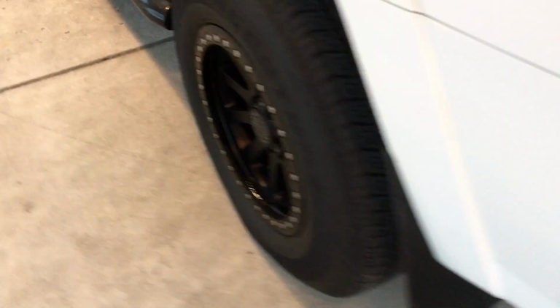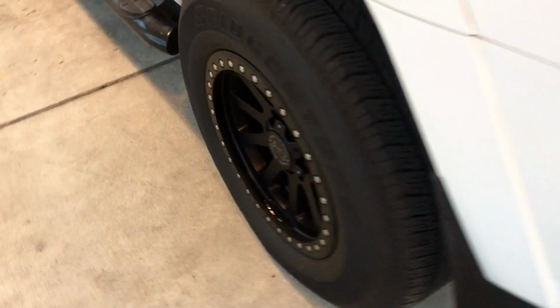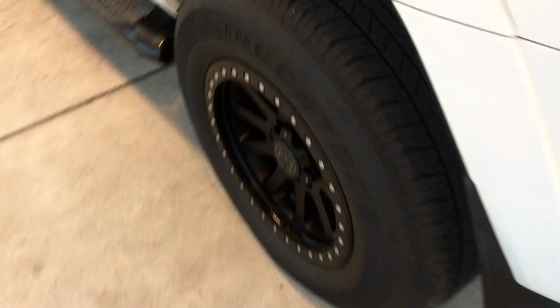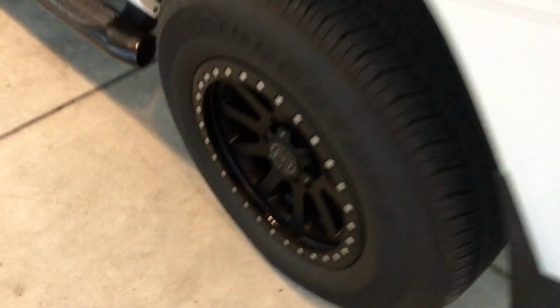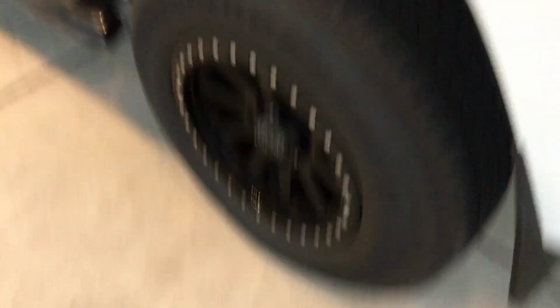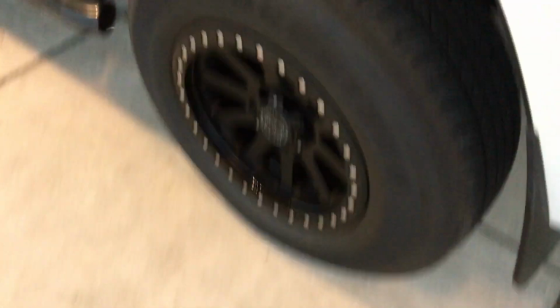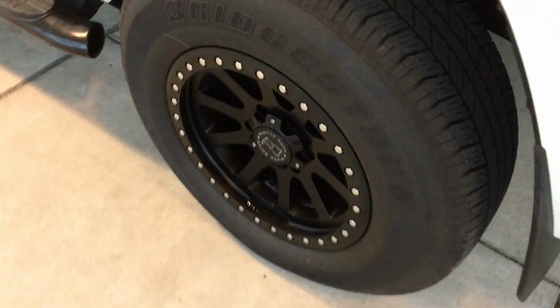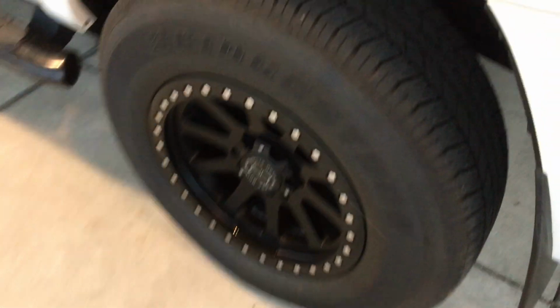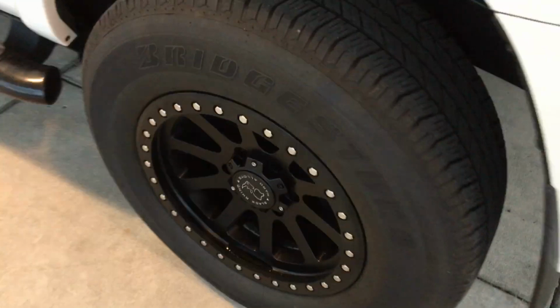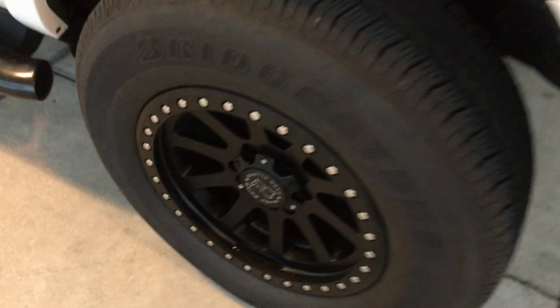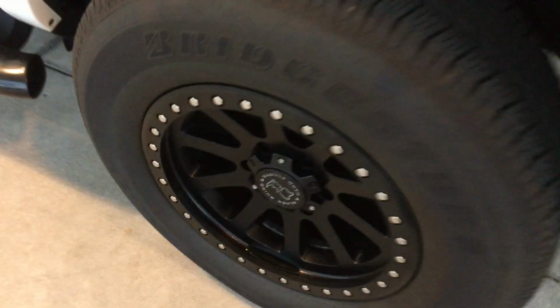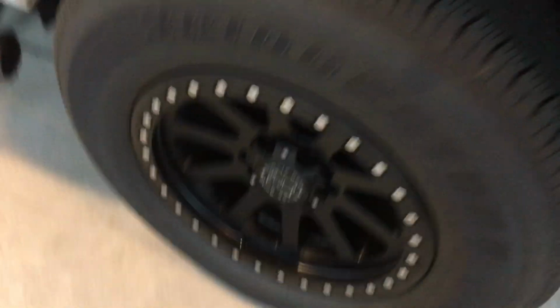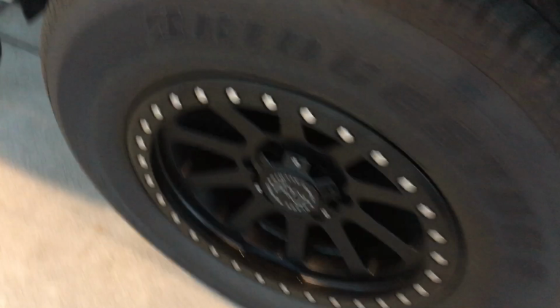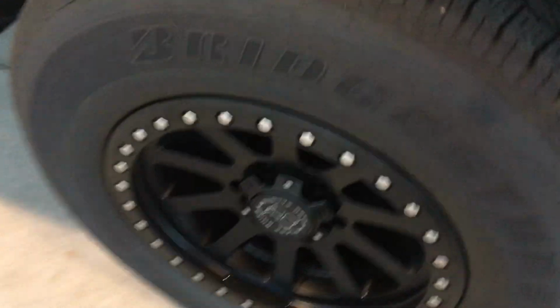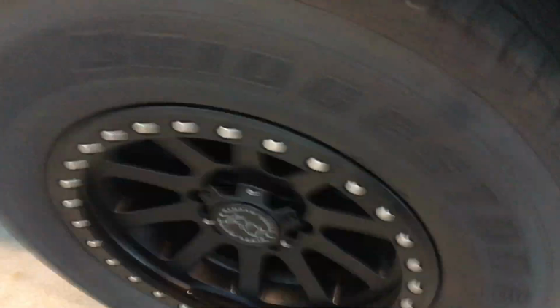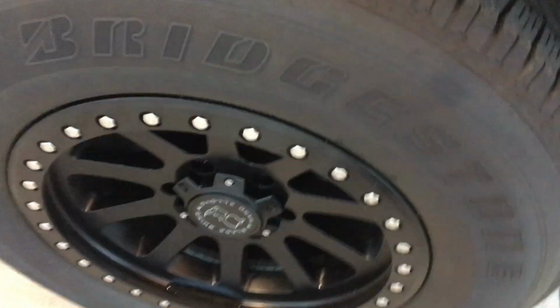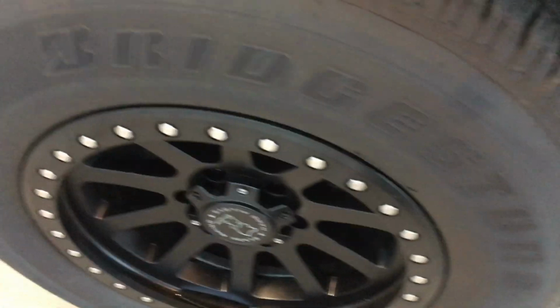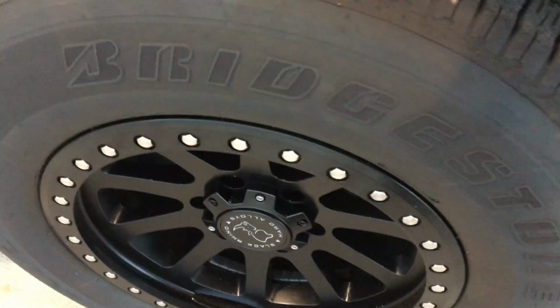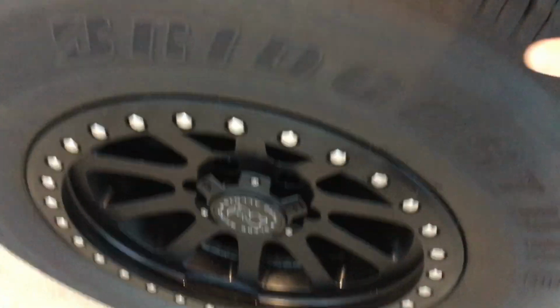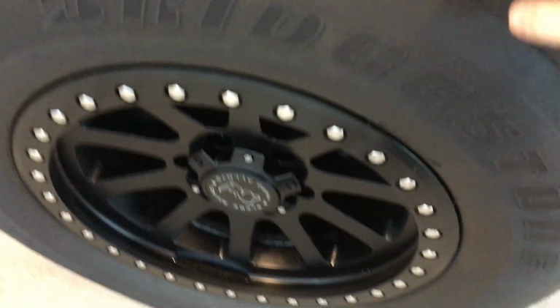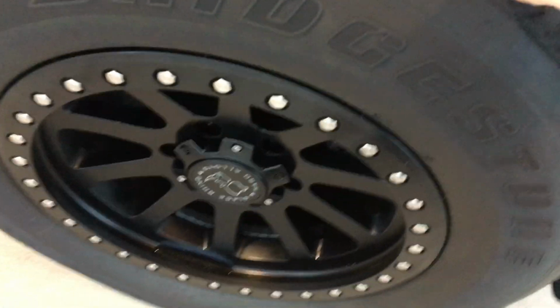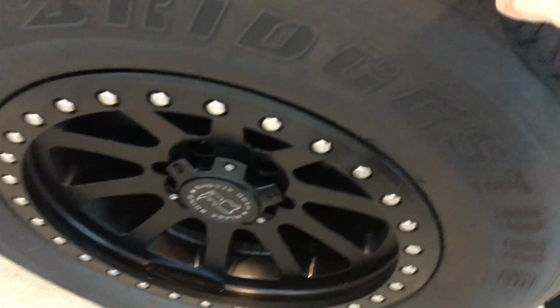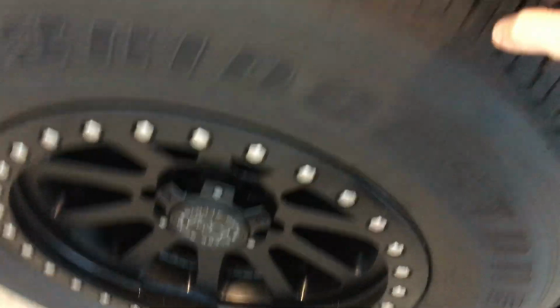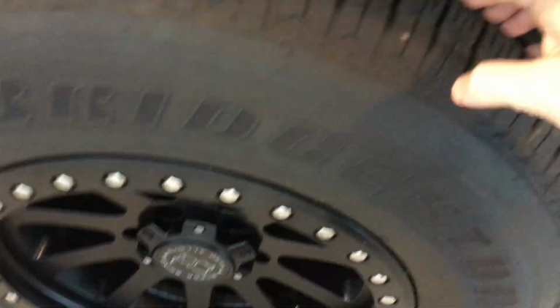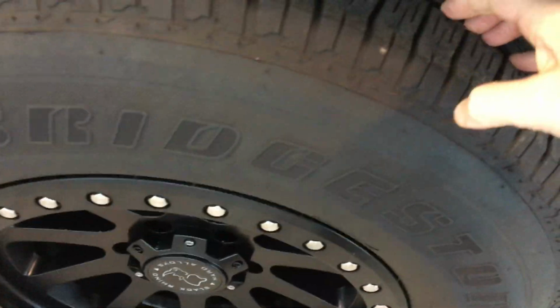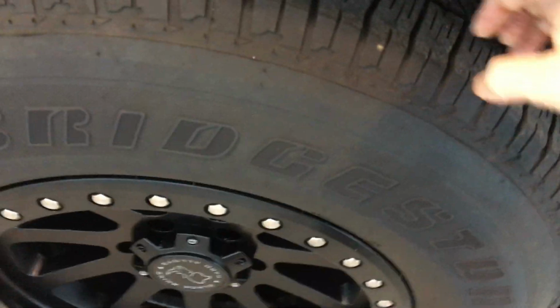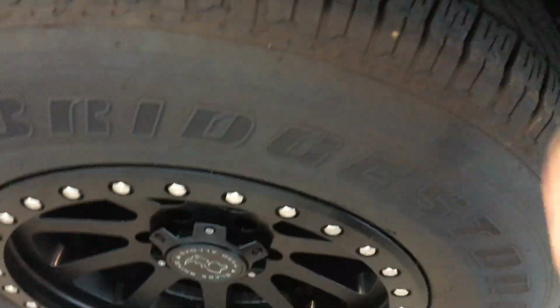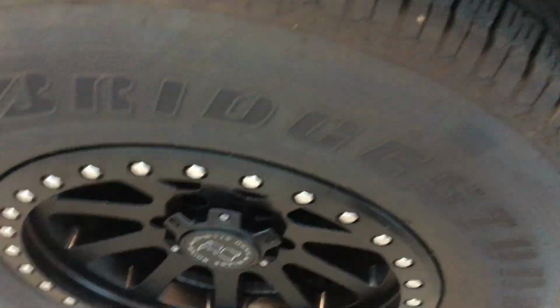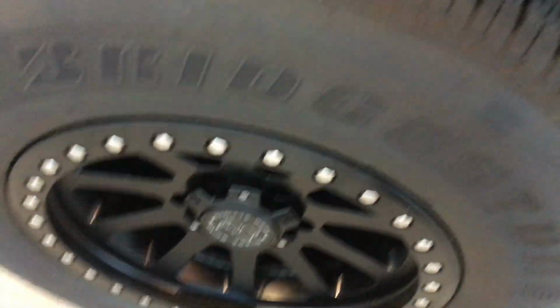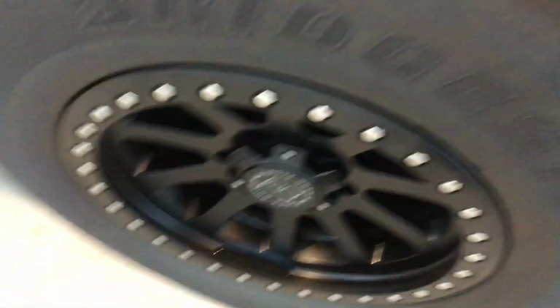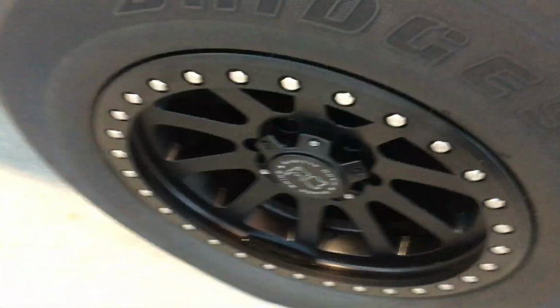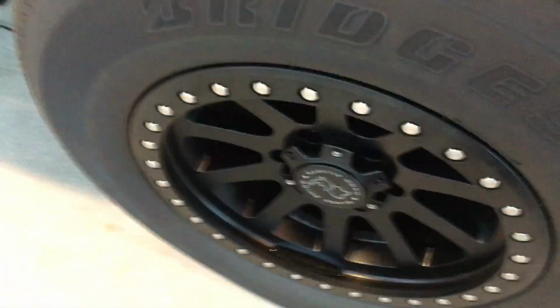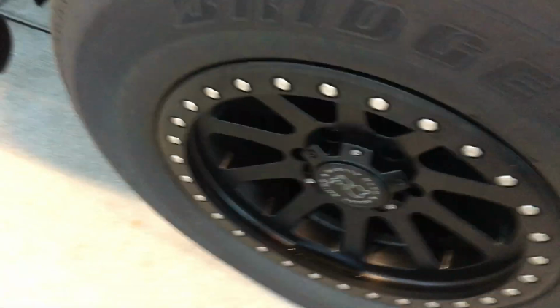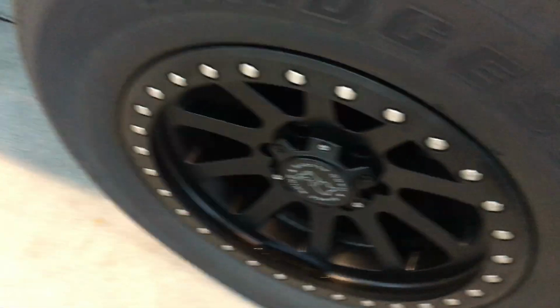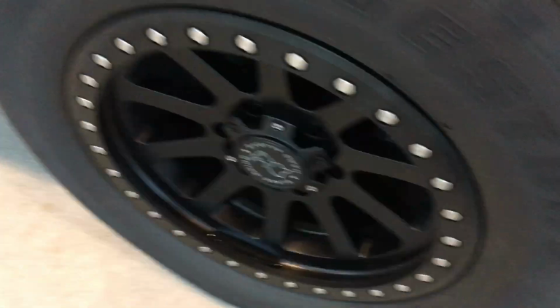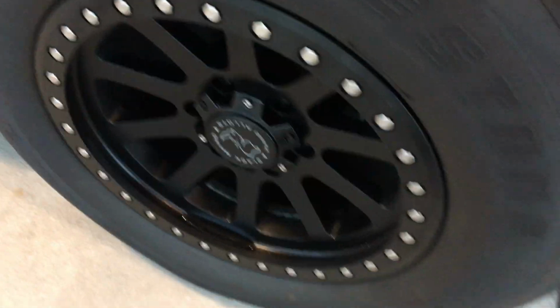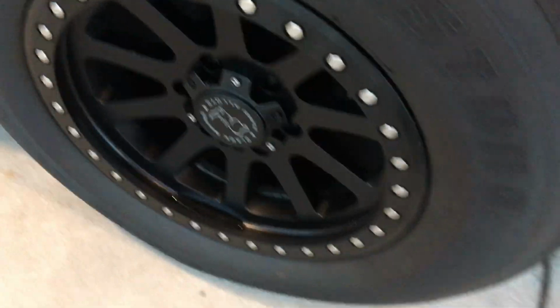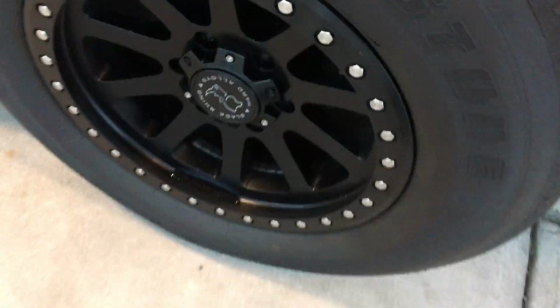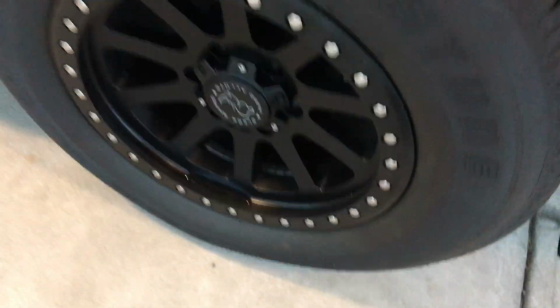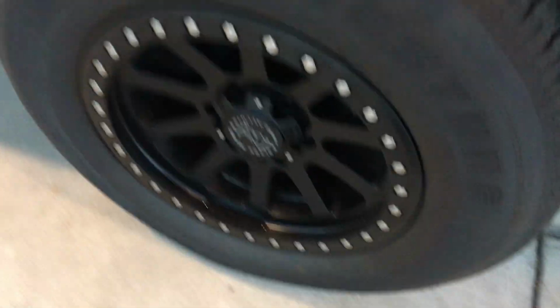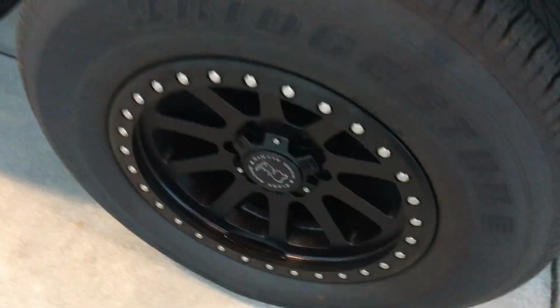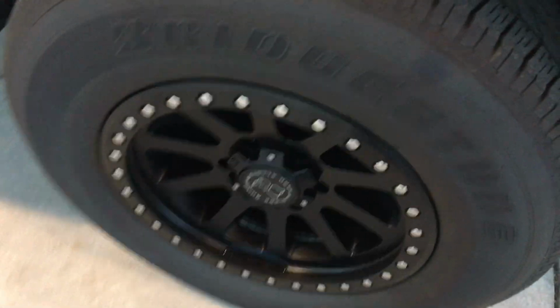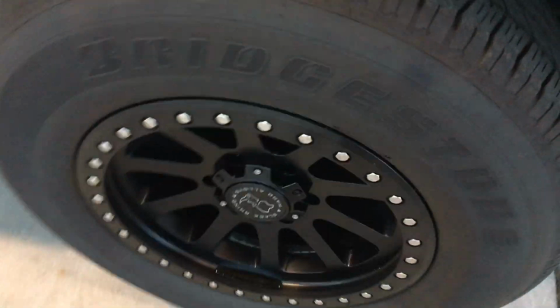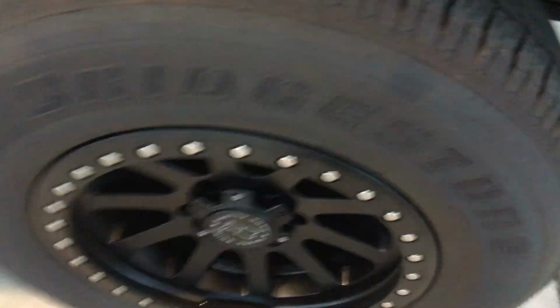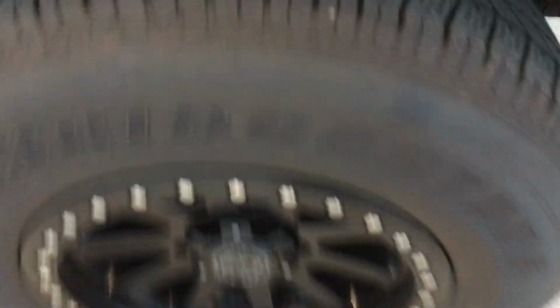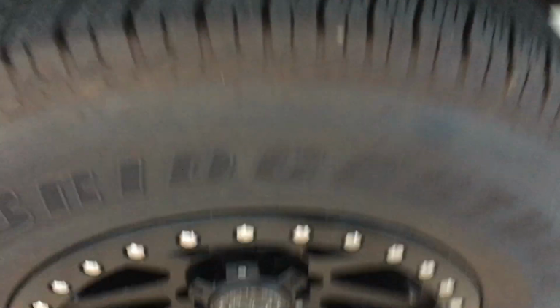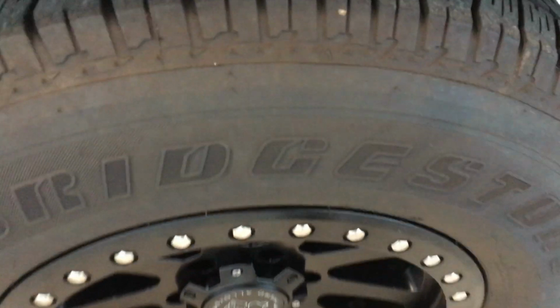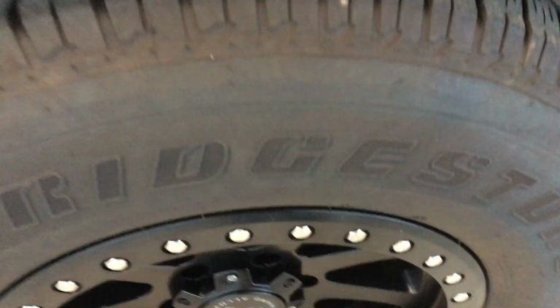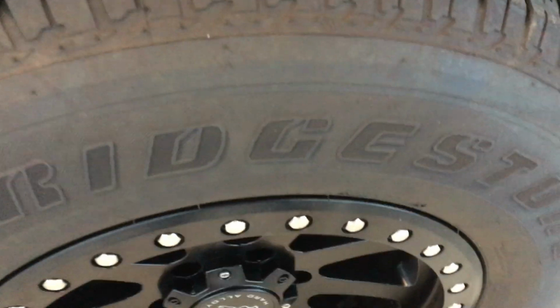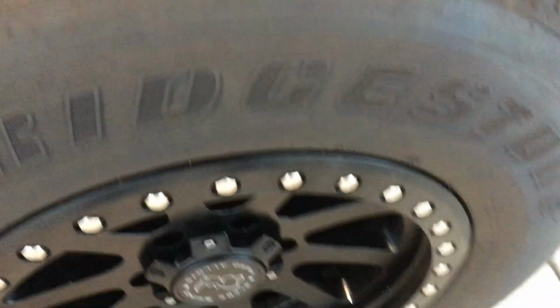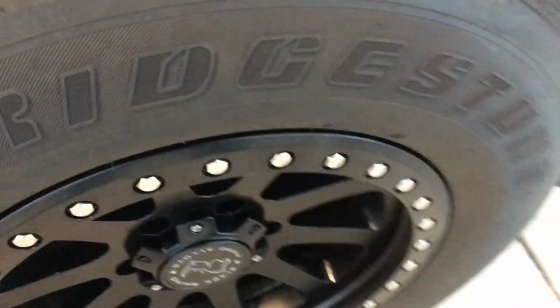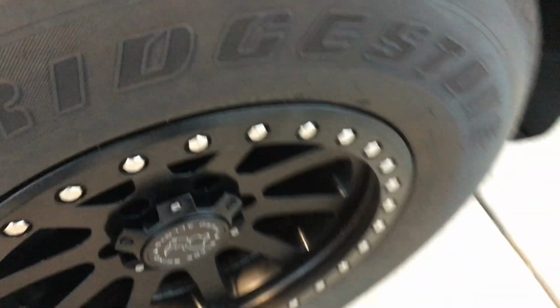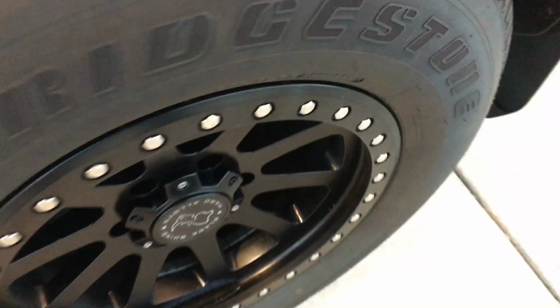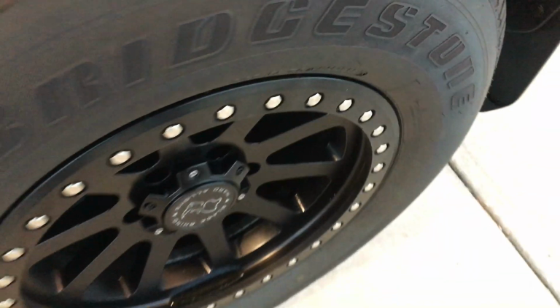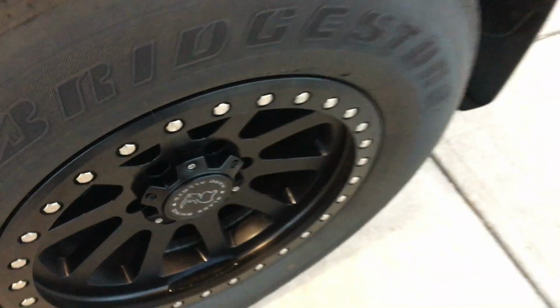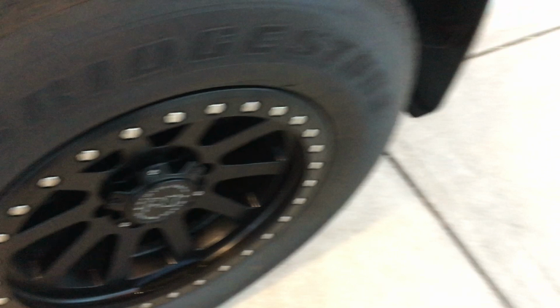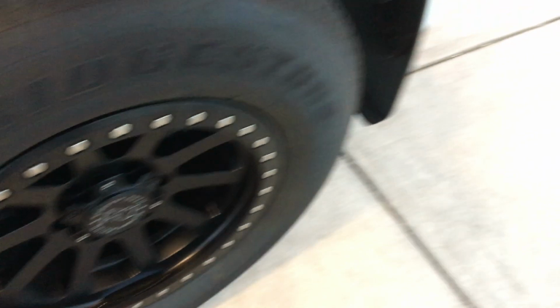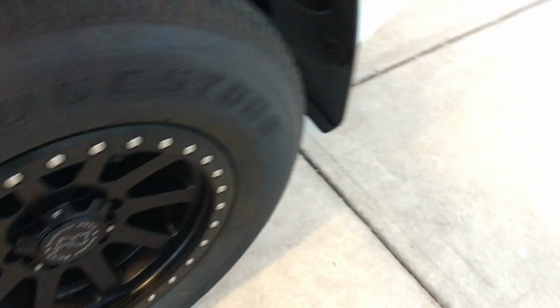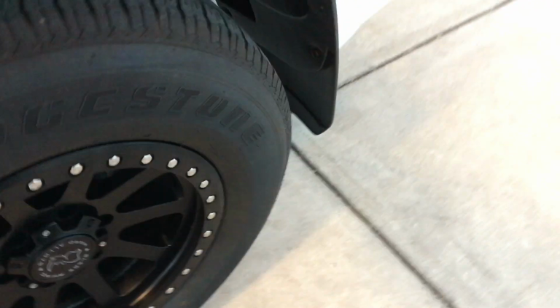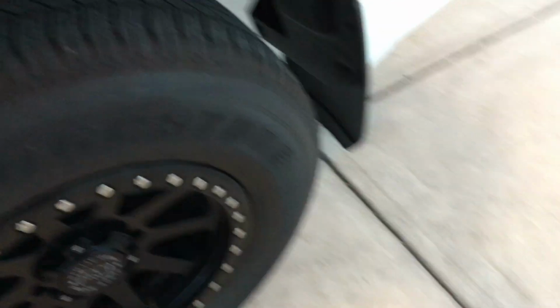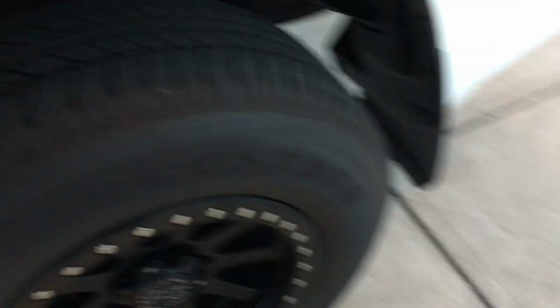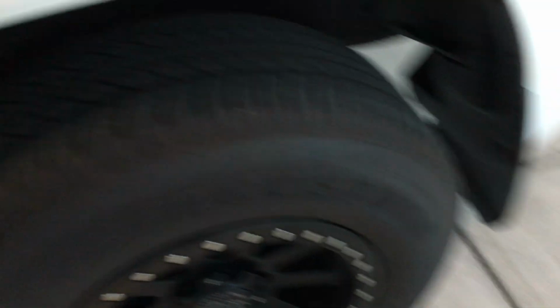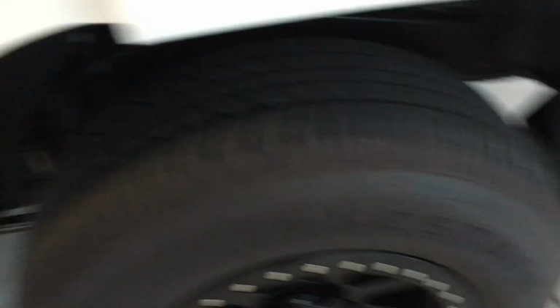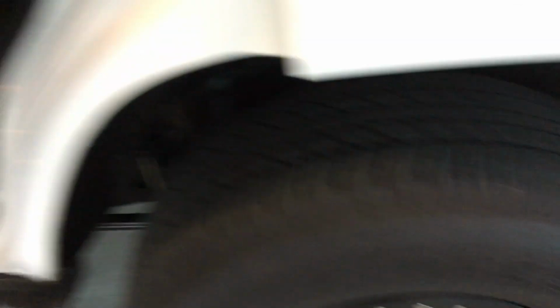Just focusing in on the wheels — no scuffs or scrapes, same tread depth all the way around on the tires. Also a nice resurfaced rotor on the back as well.